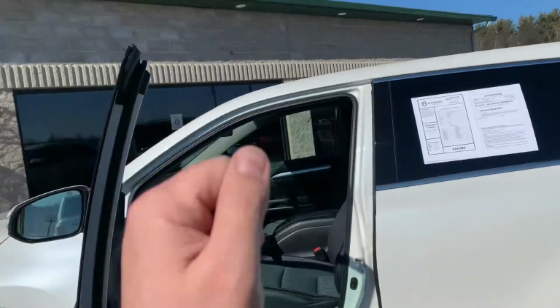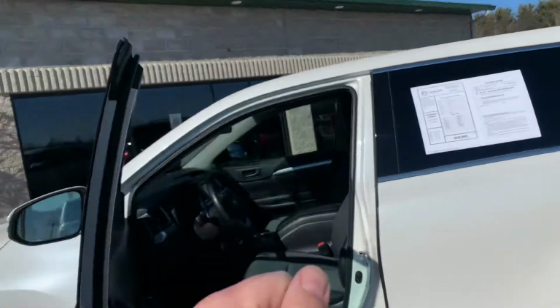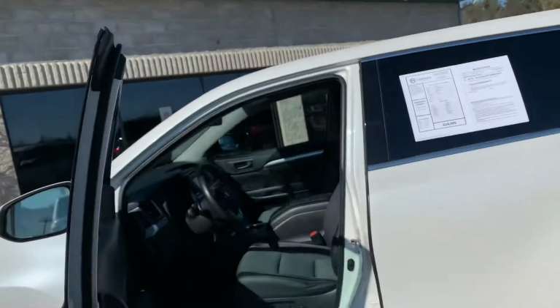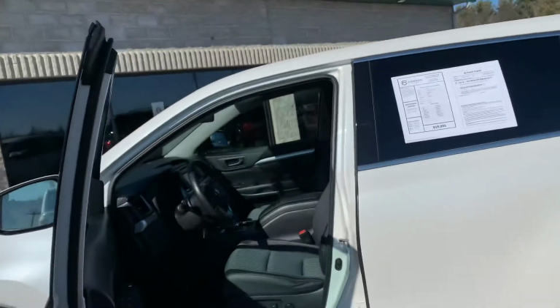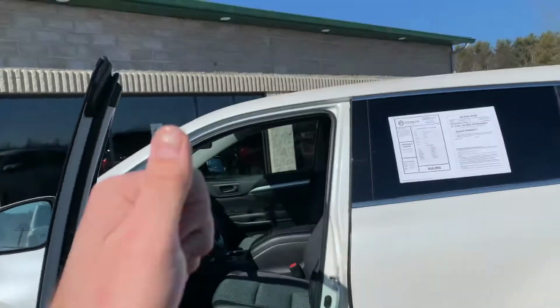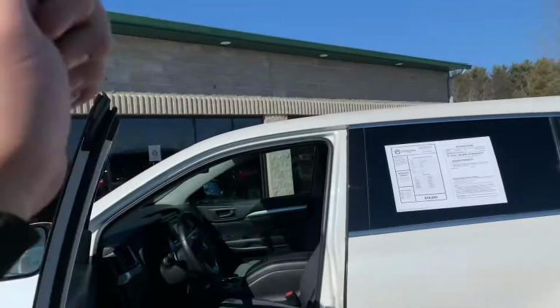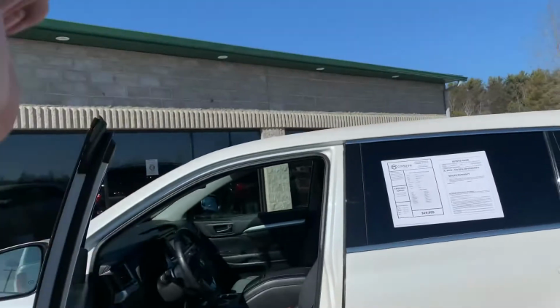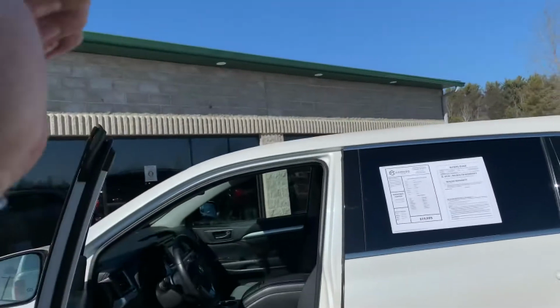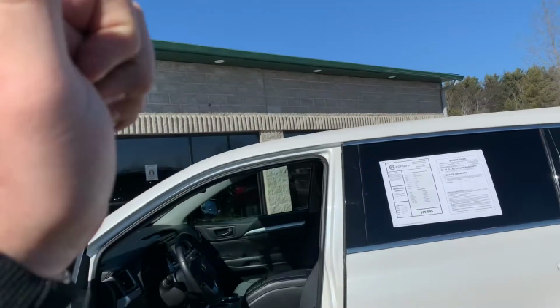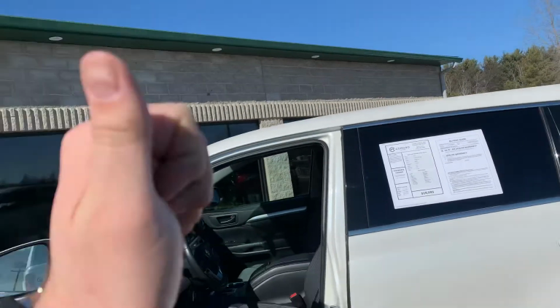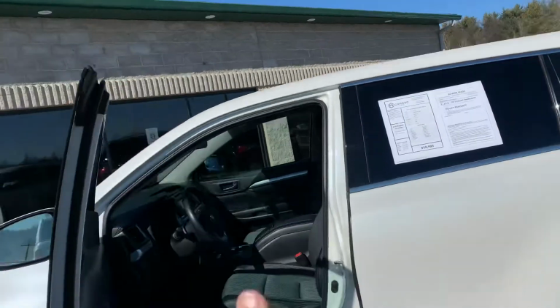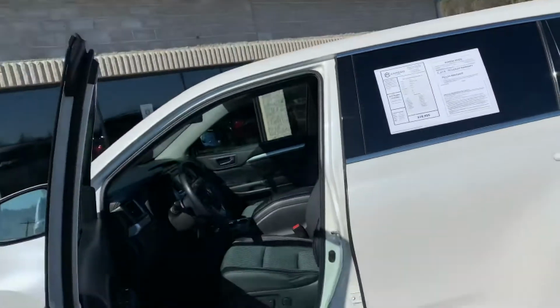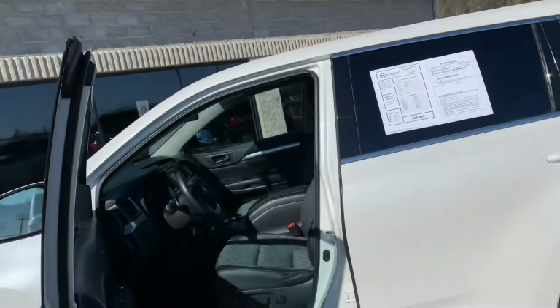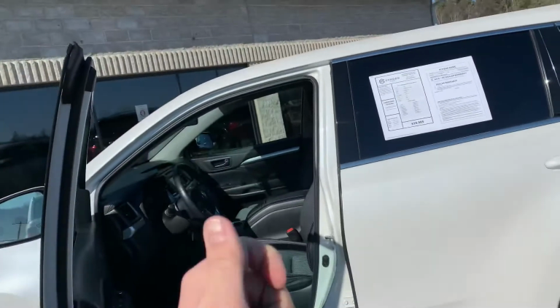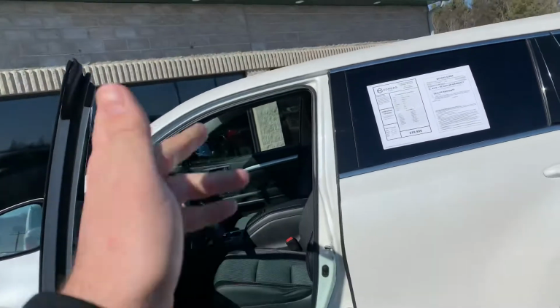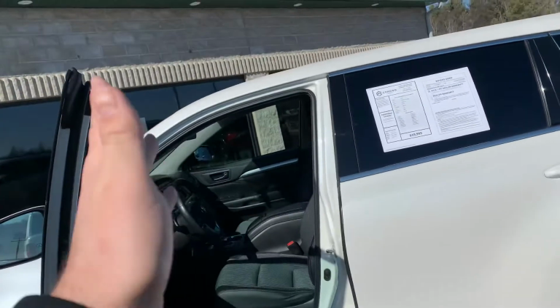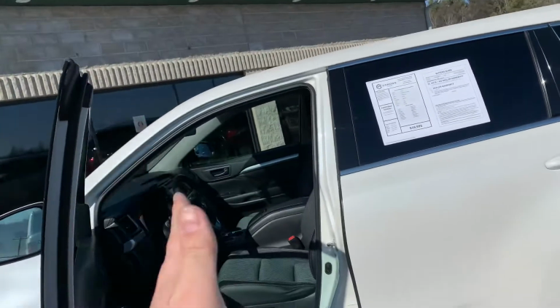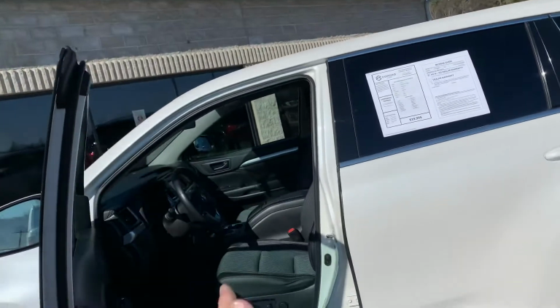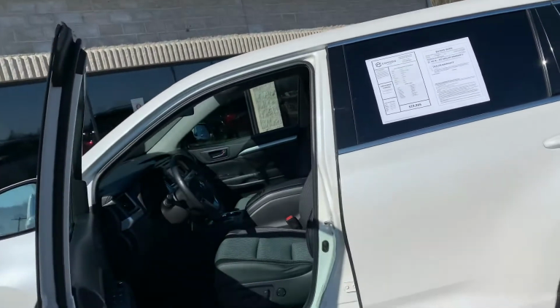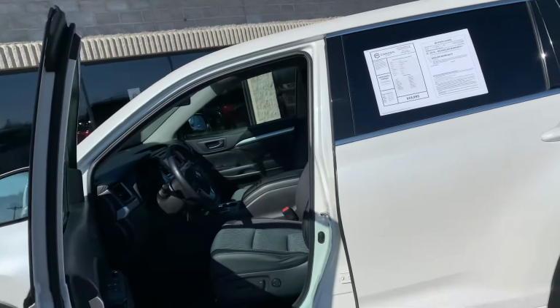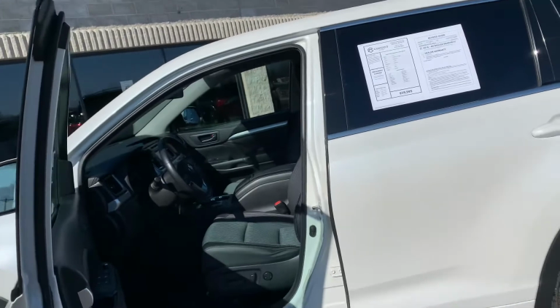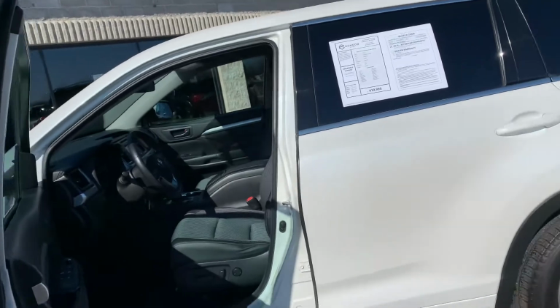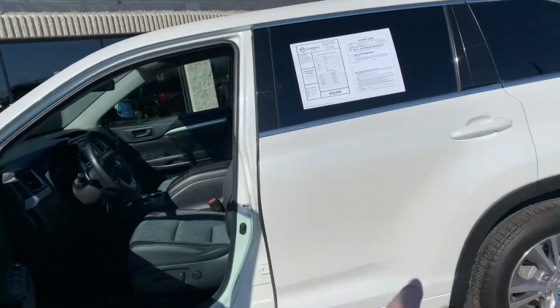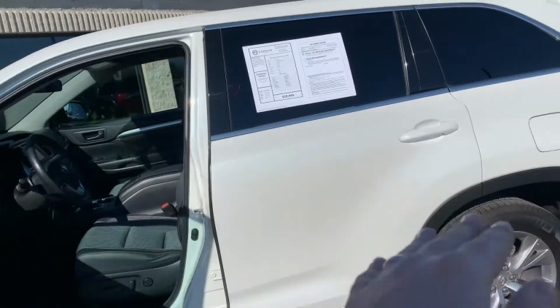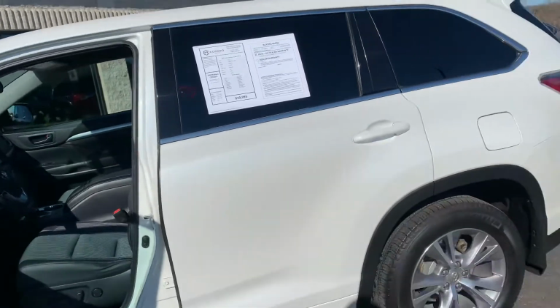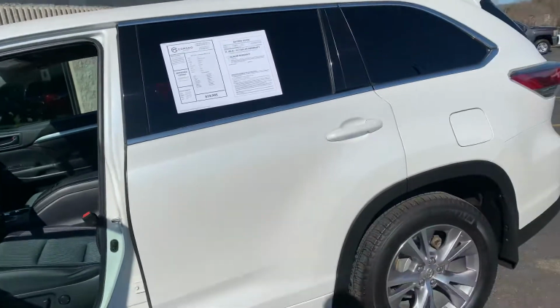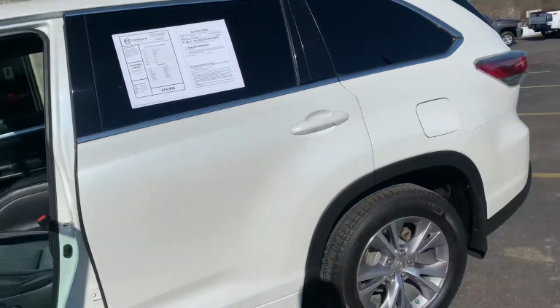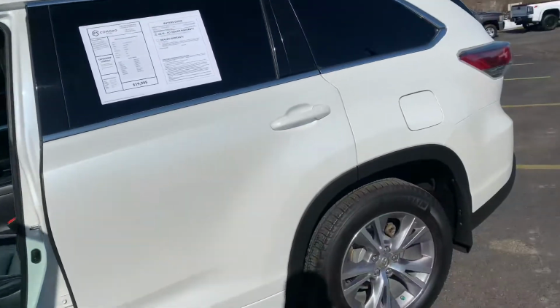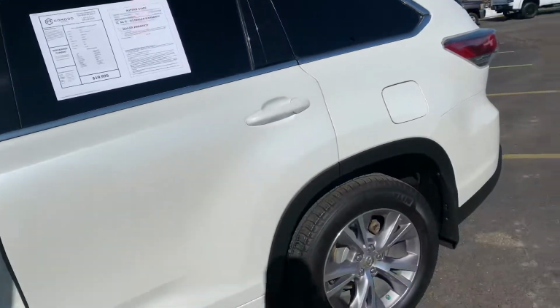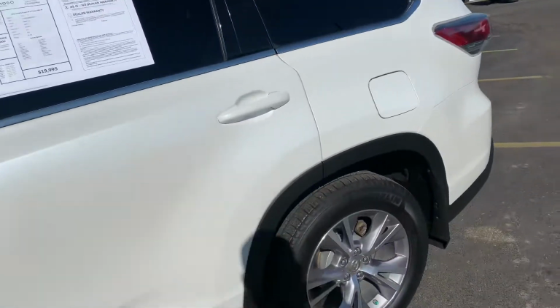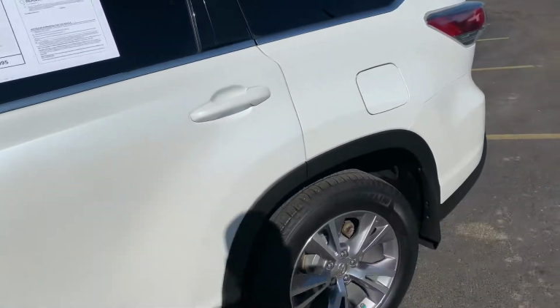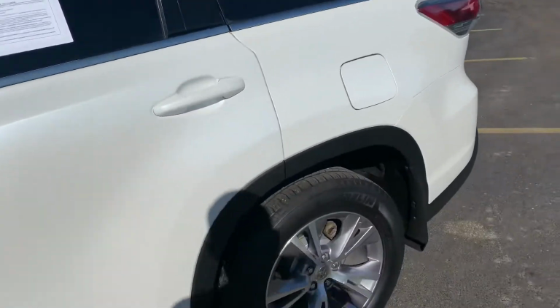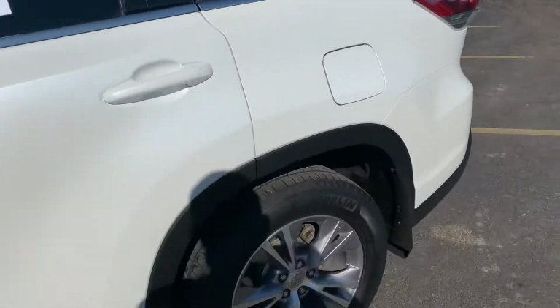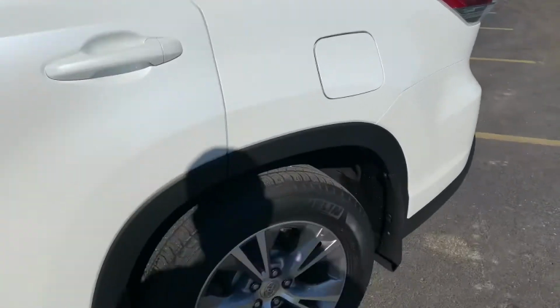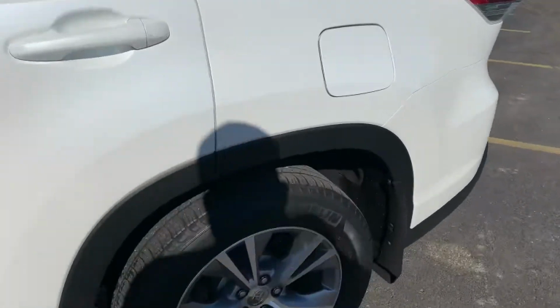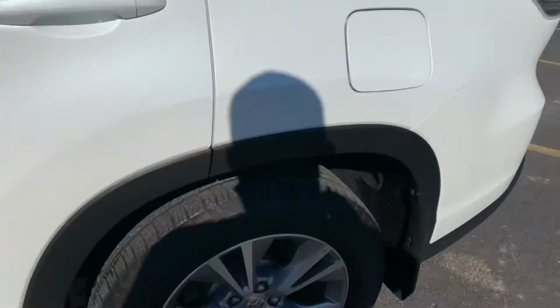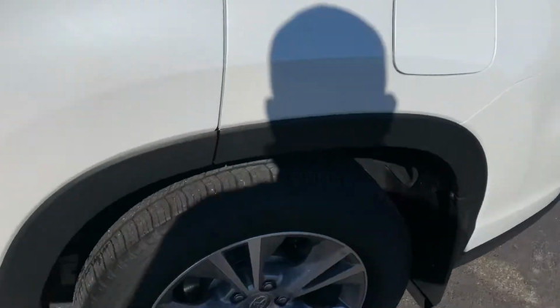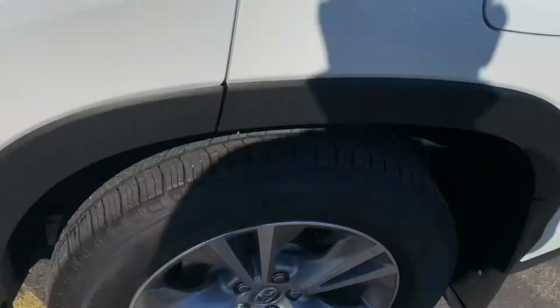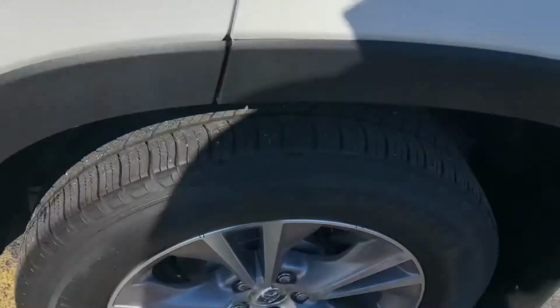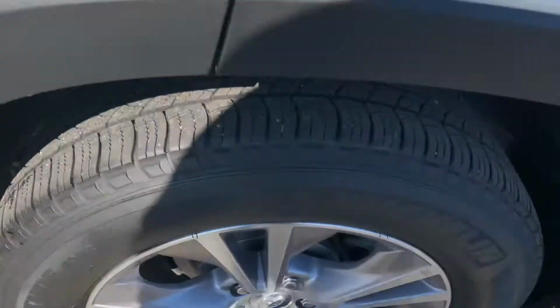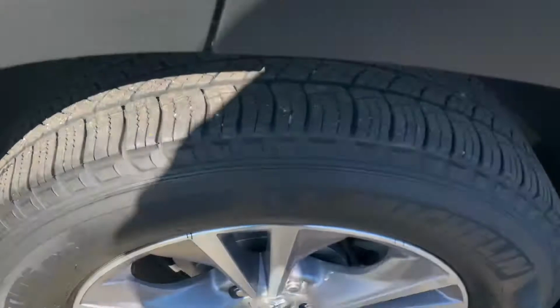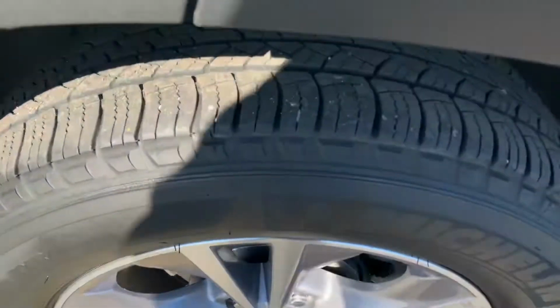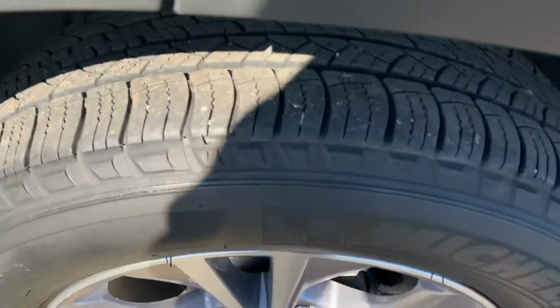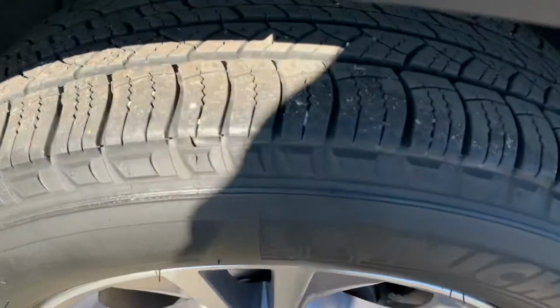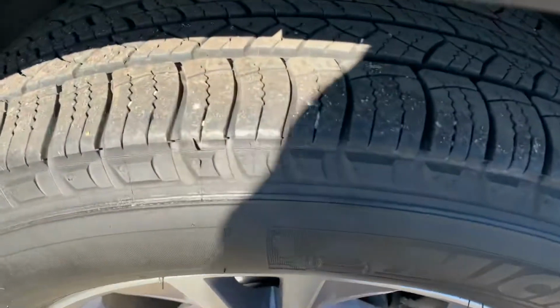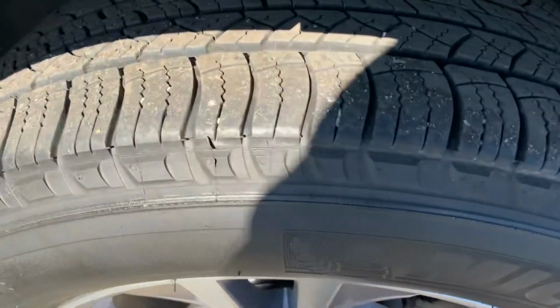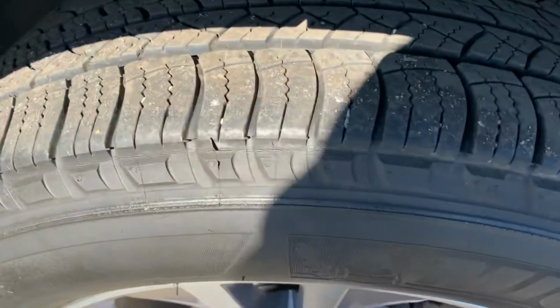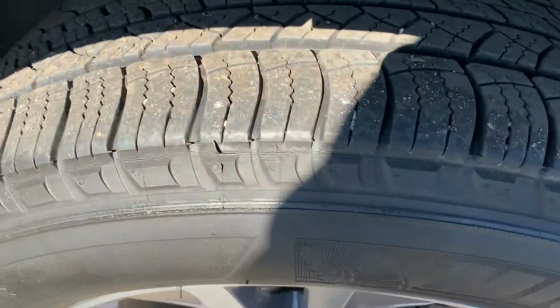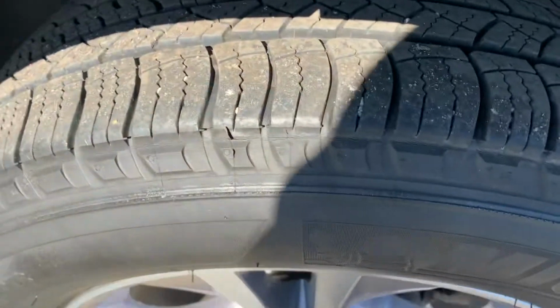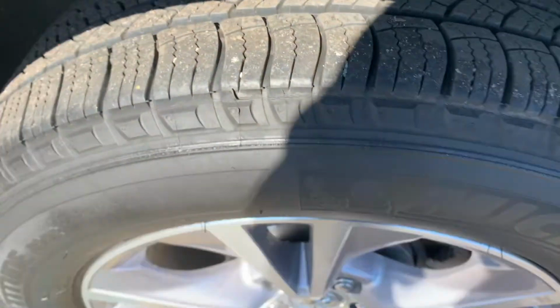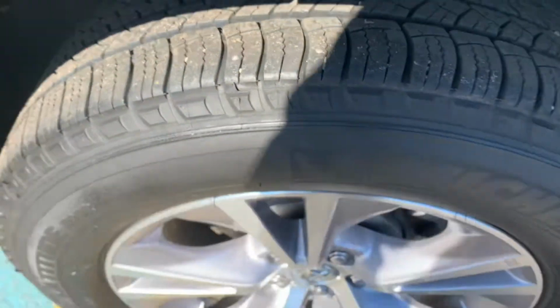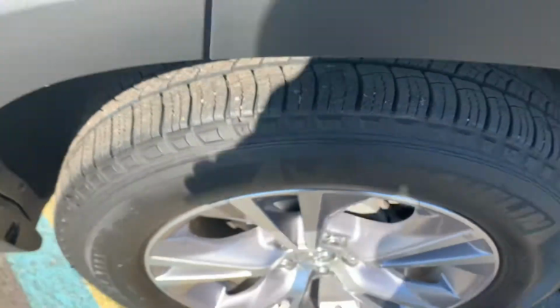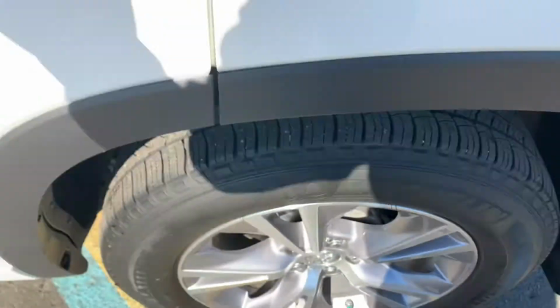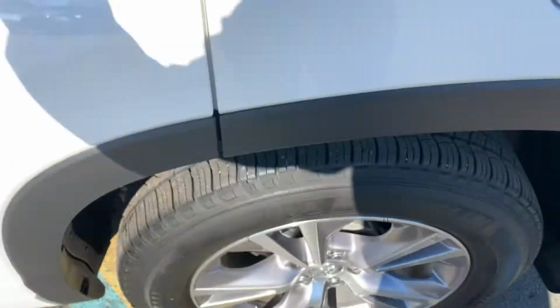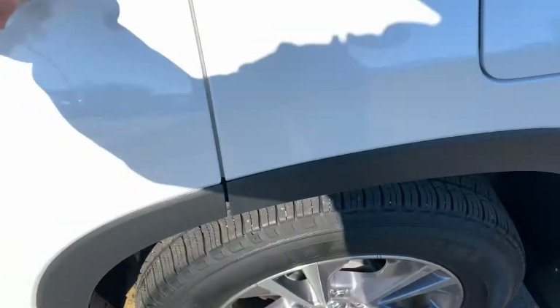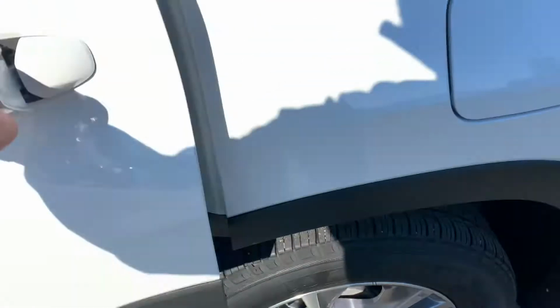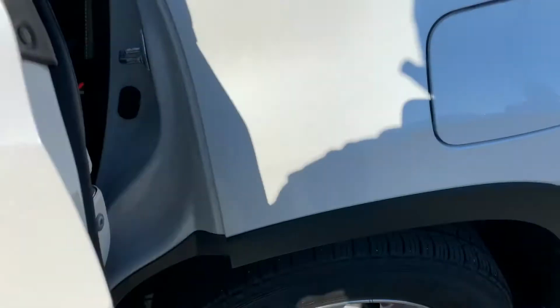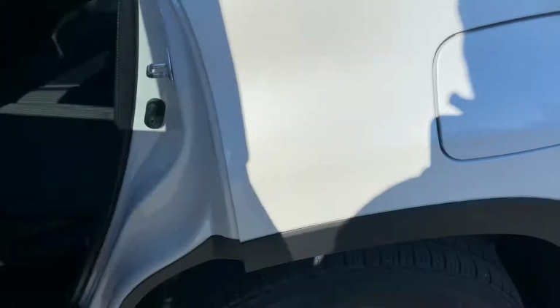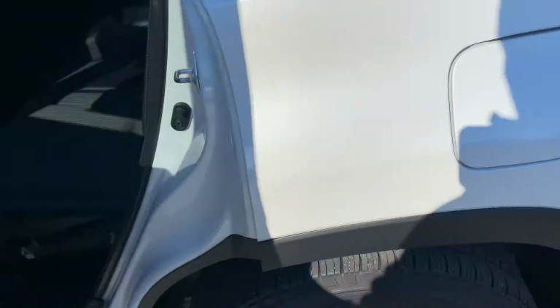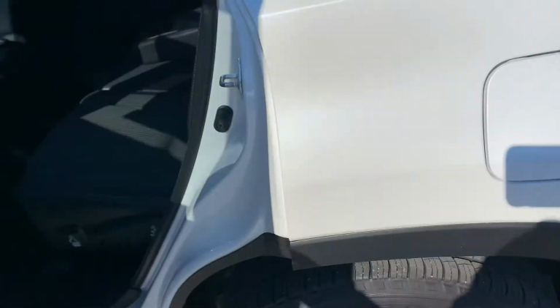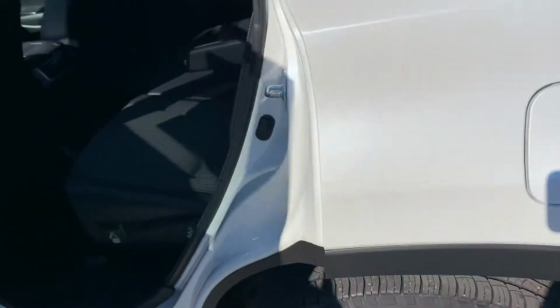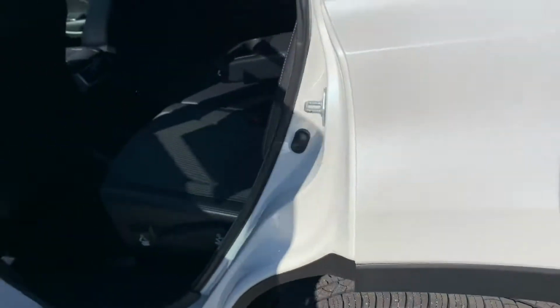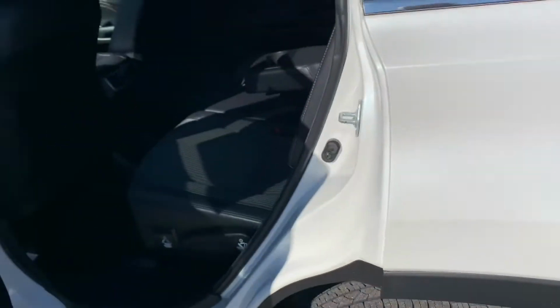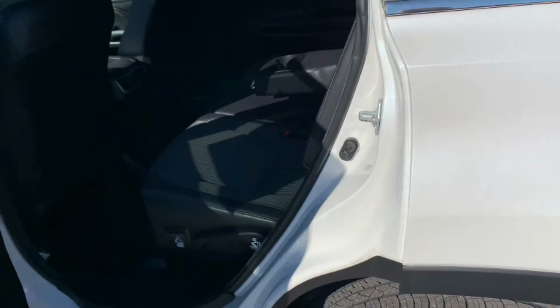Power seat, third-row seat, it's an eight-passenger. This is the four-wheel drive model — new Michelin's, look at that — new brakes all the way around.